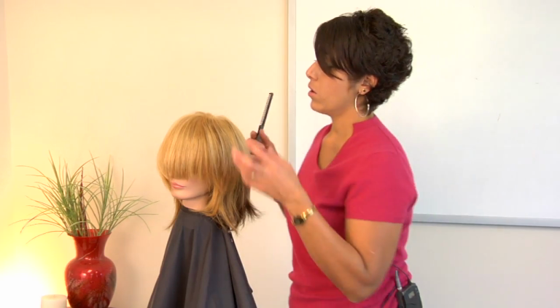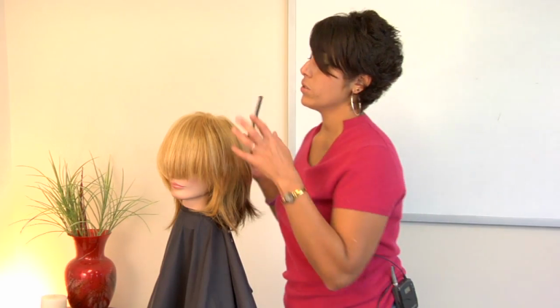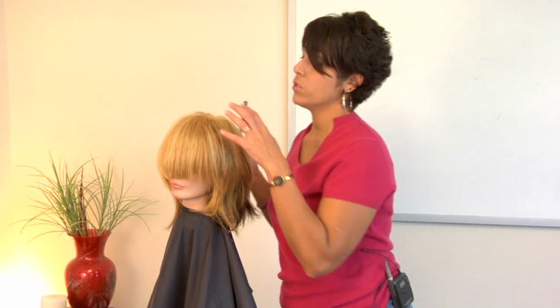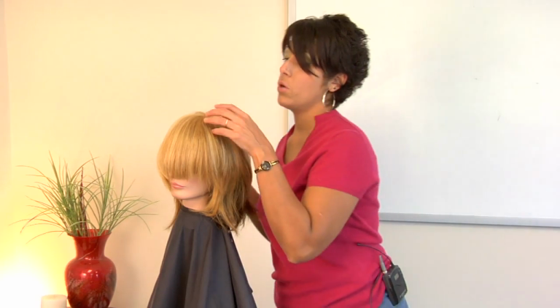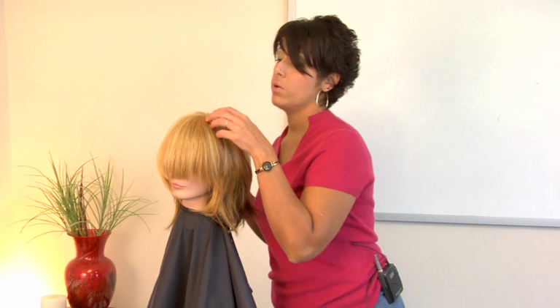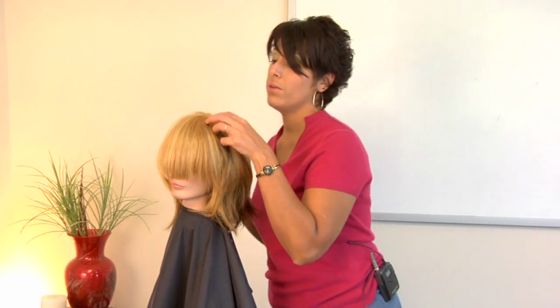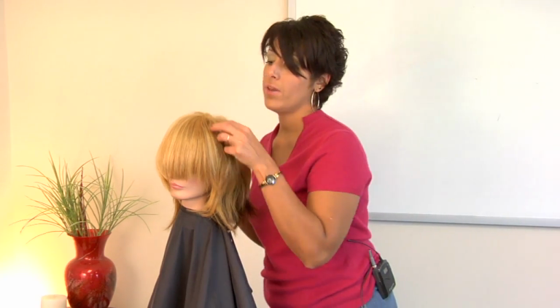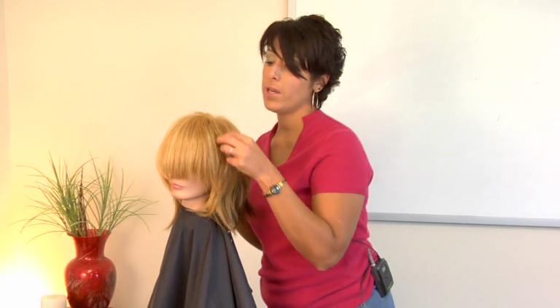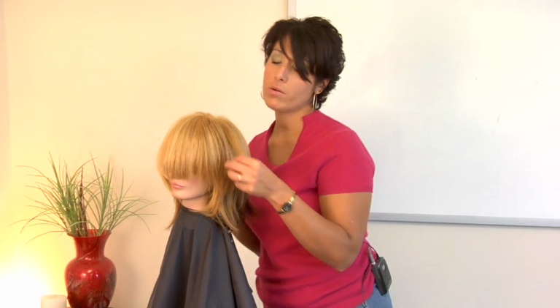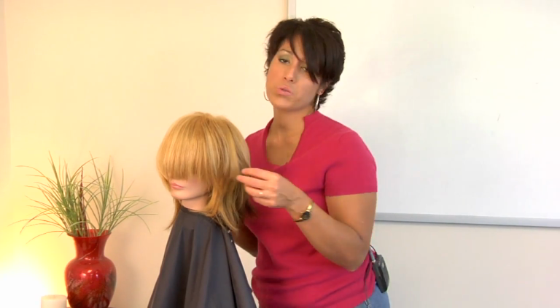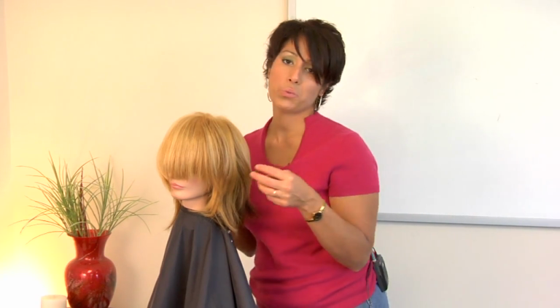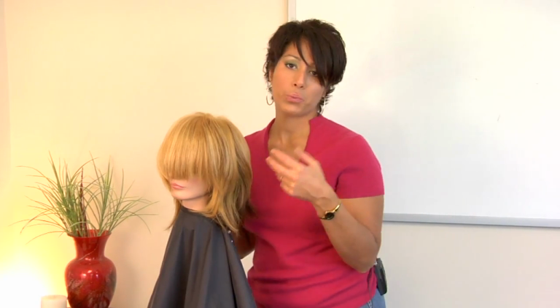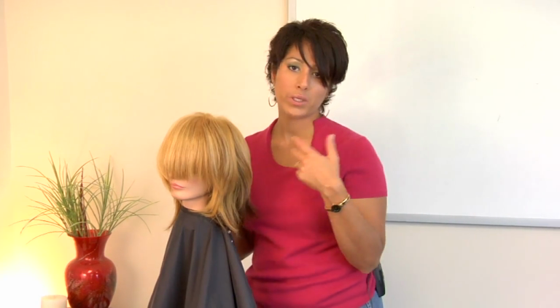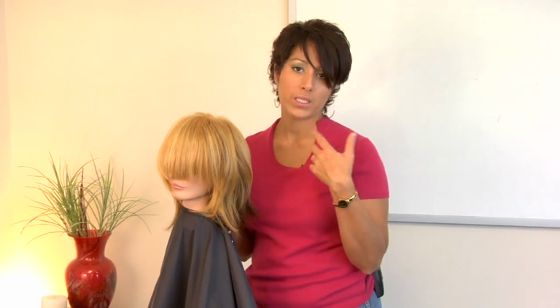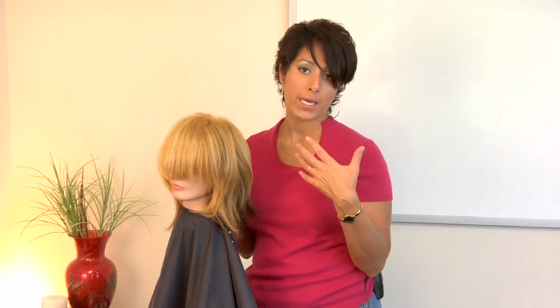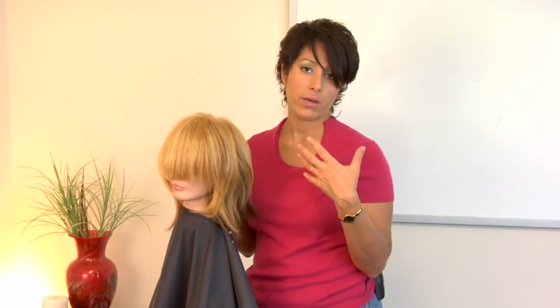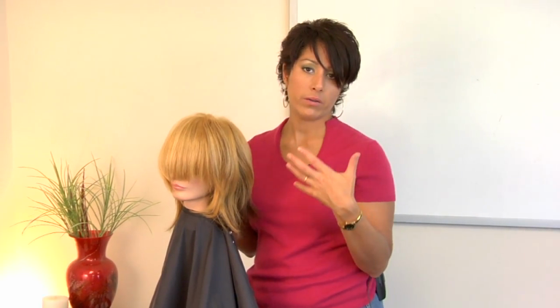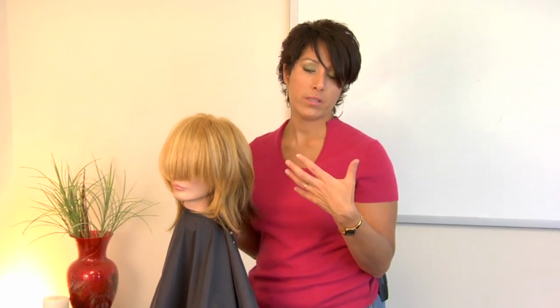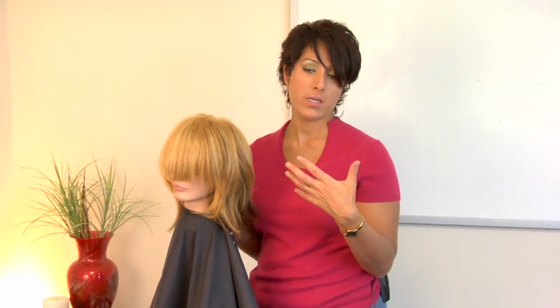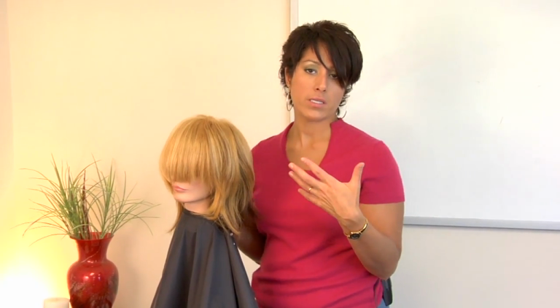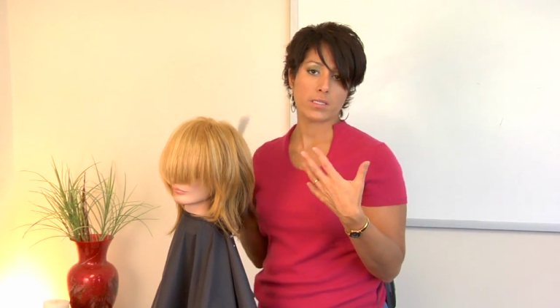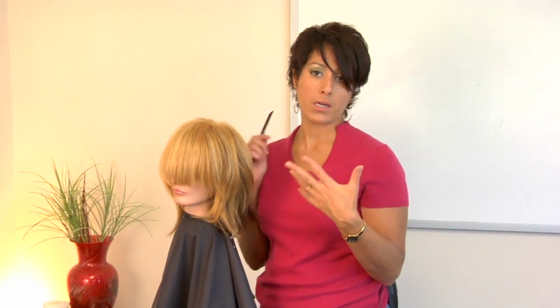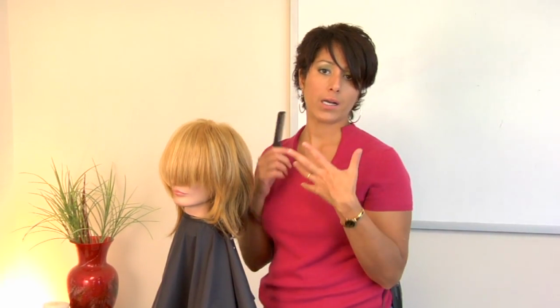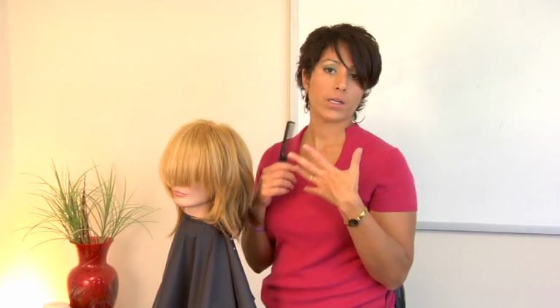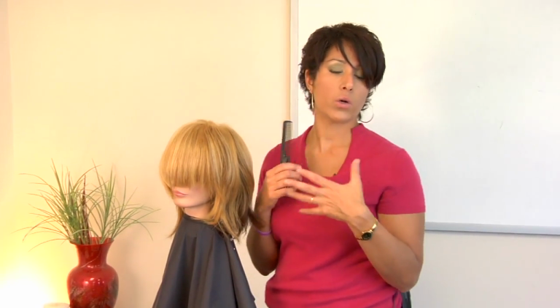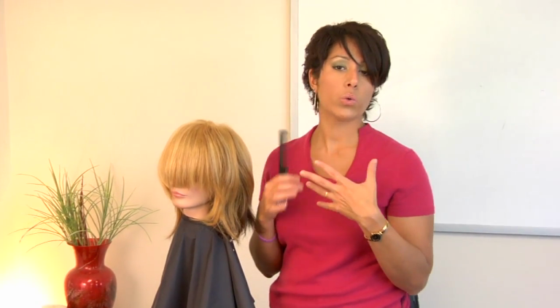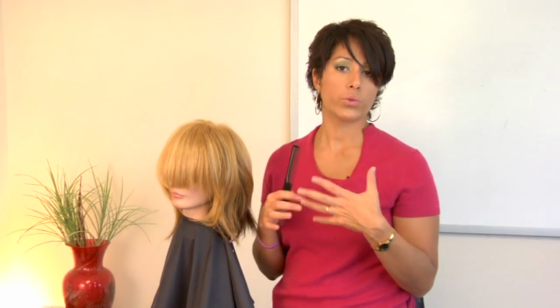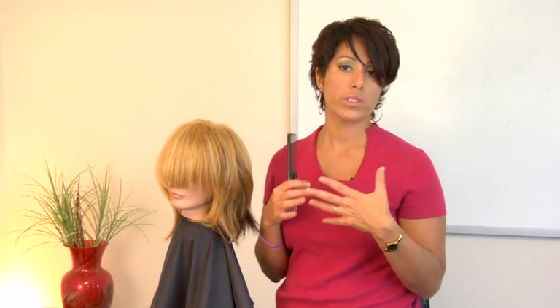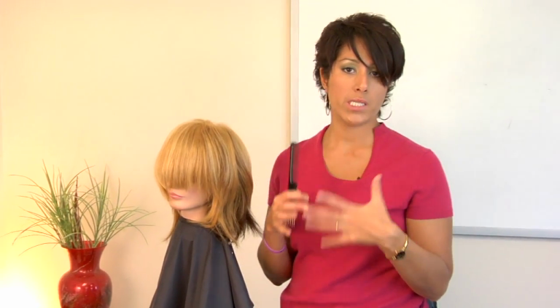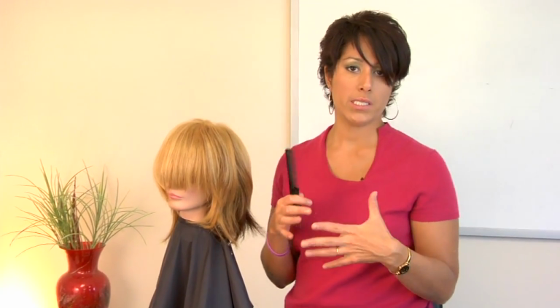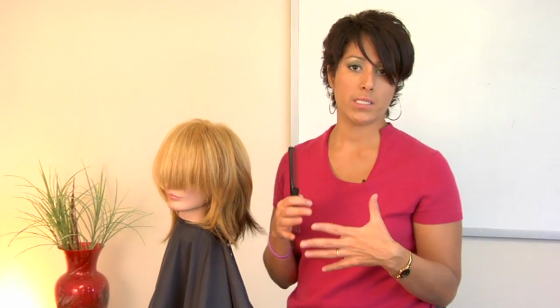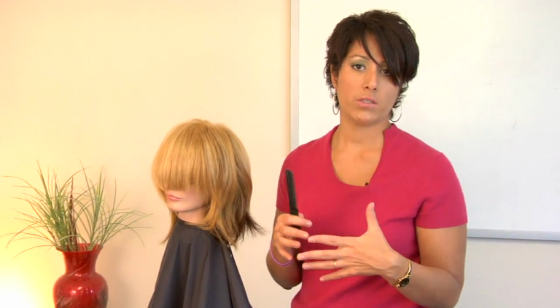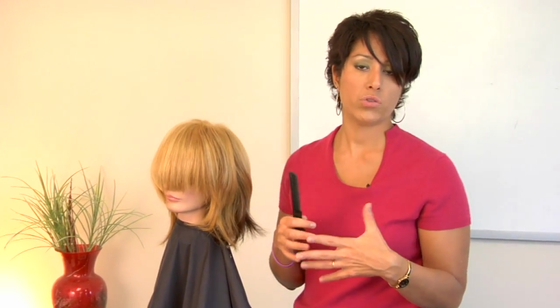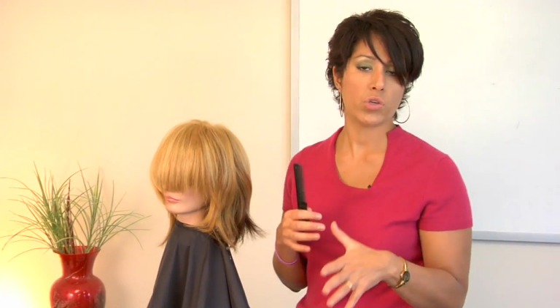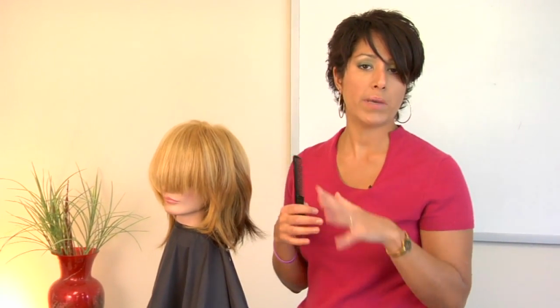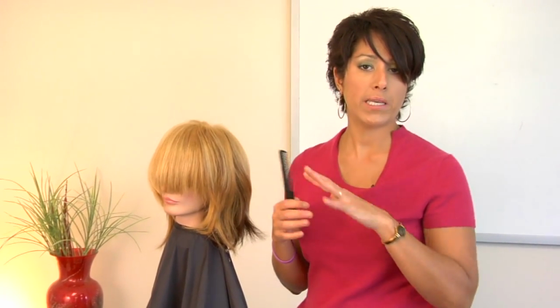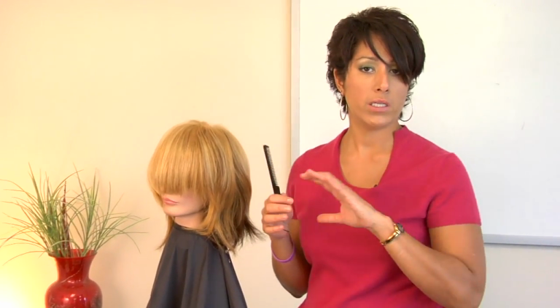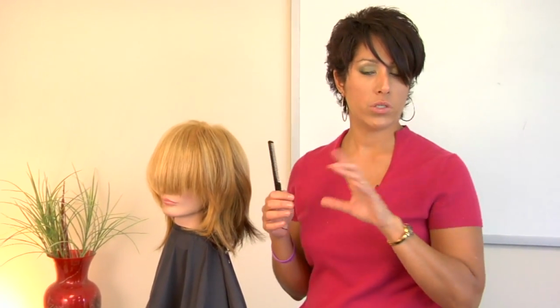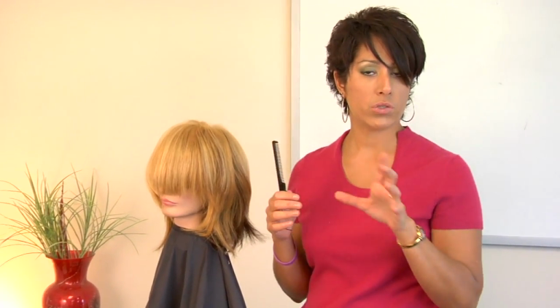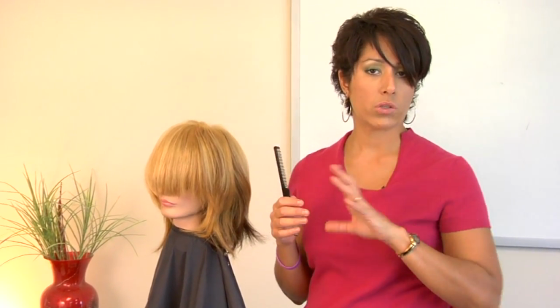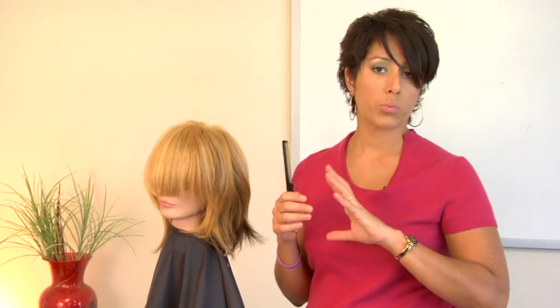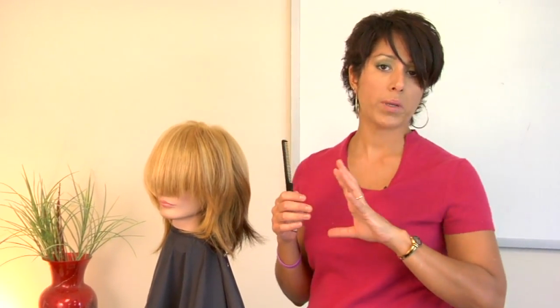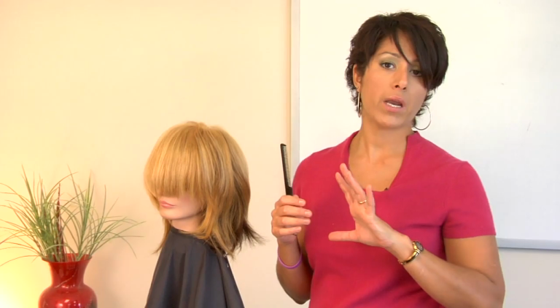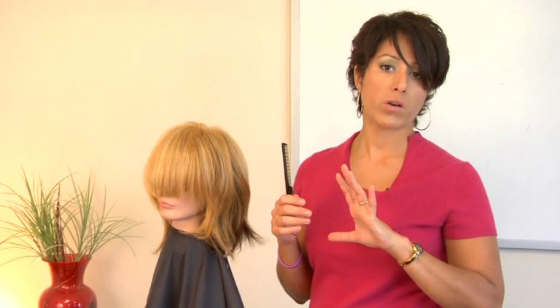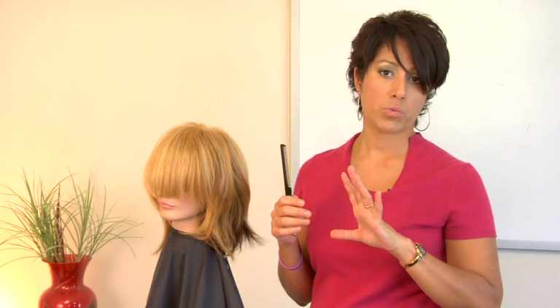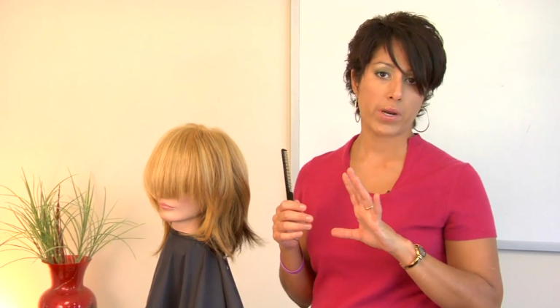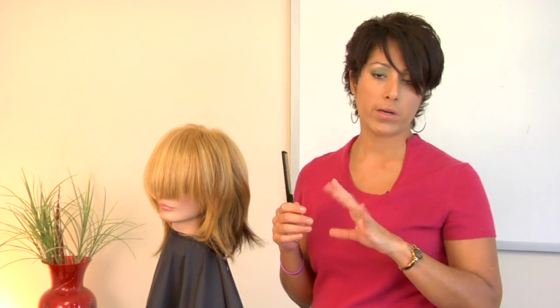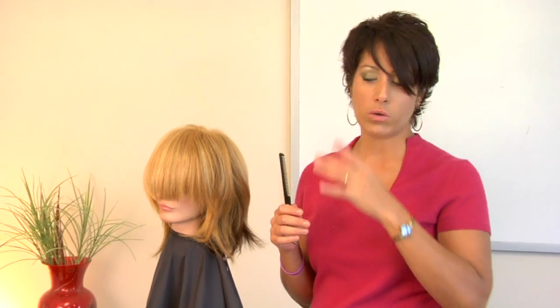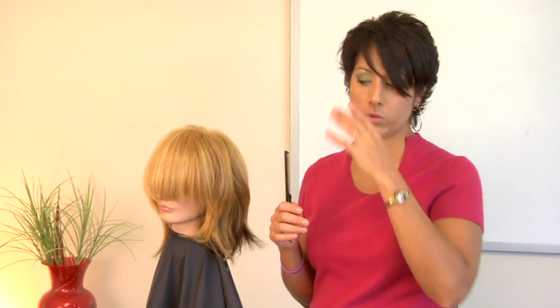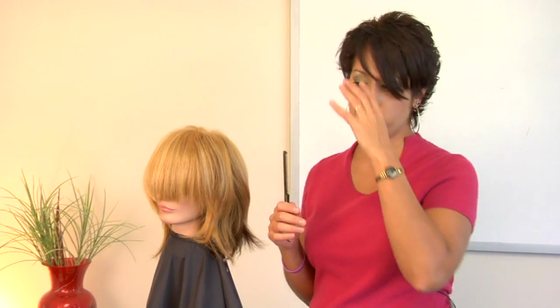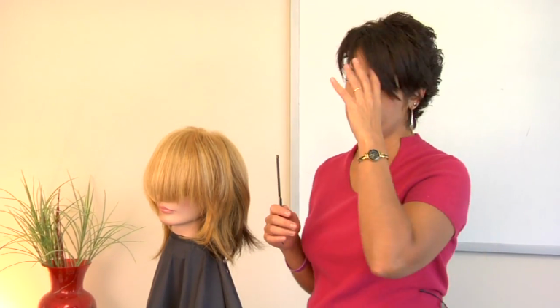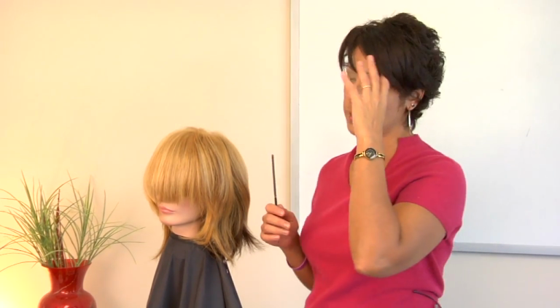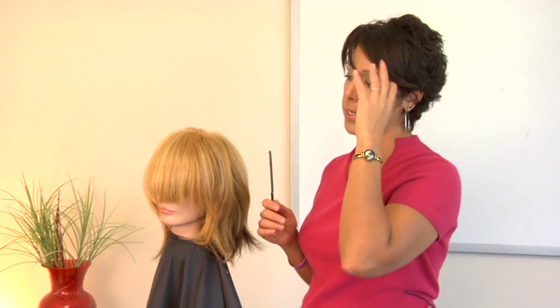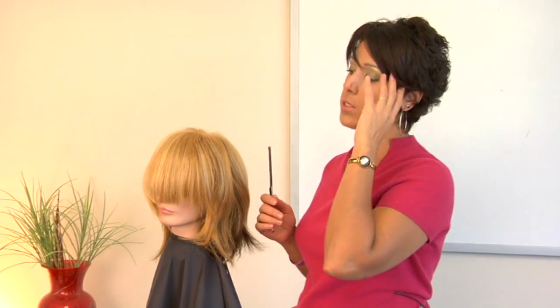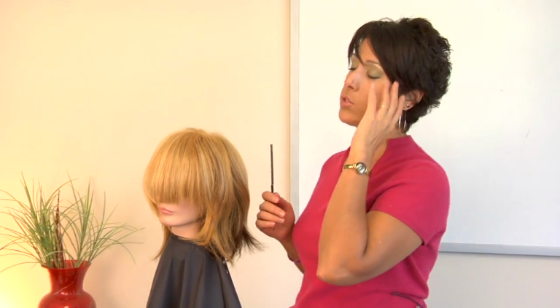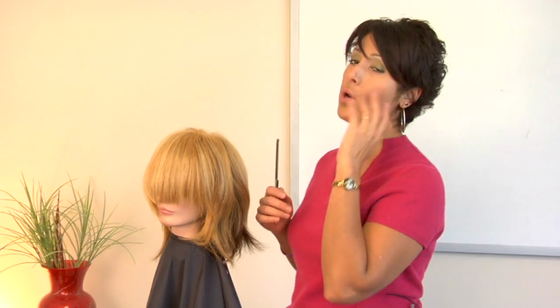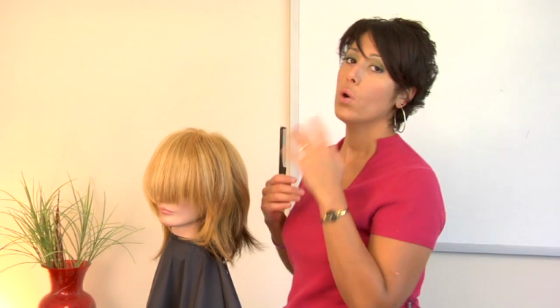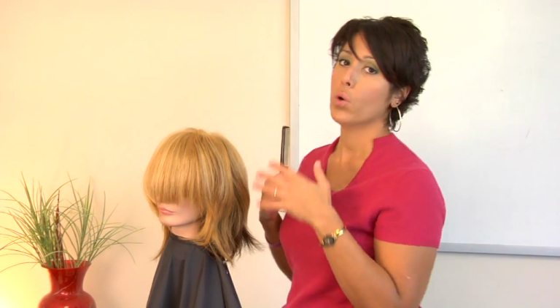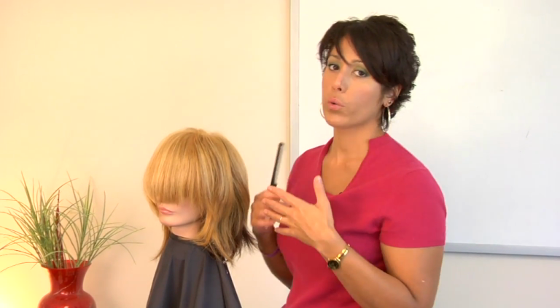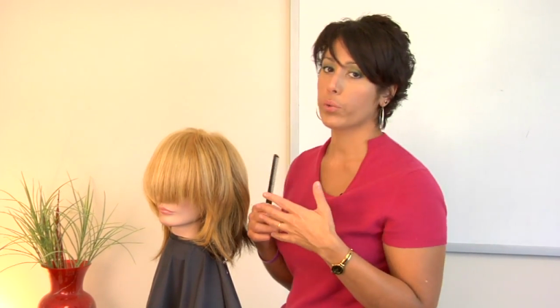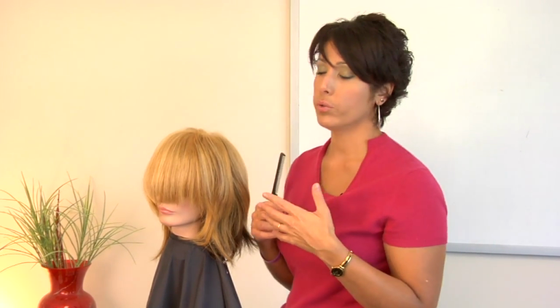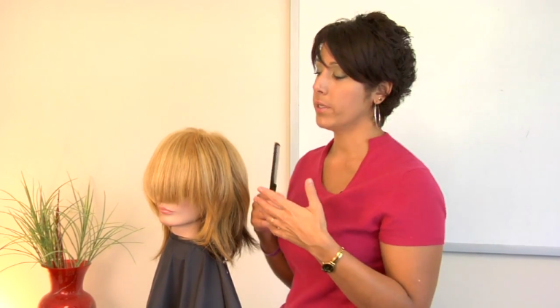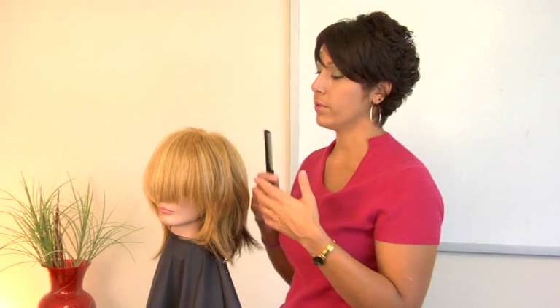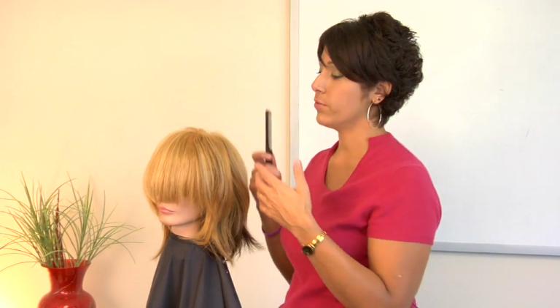Also, if hair is really healthy, it's not going to hold the teasing. So you may need to use a little bit of hair spray to hold it in place, or root lift.